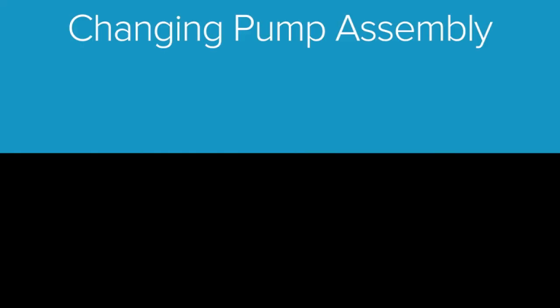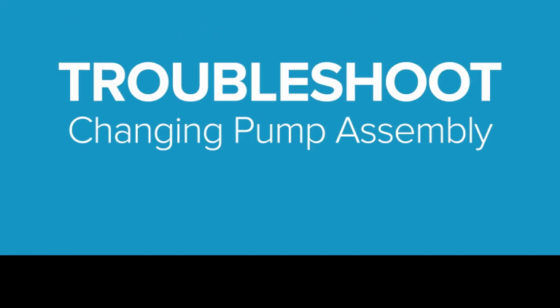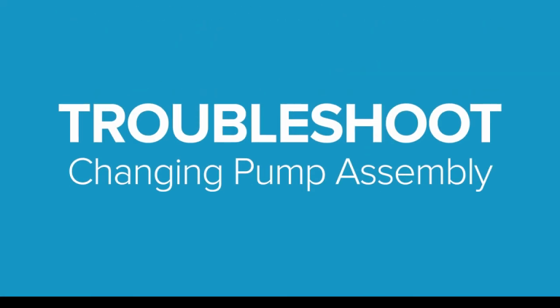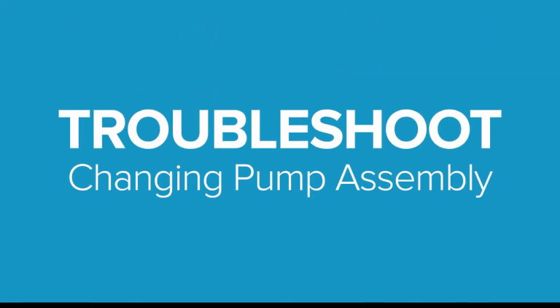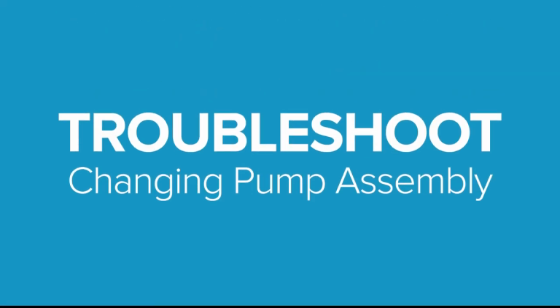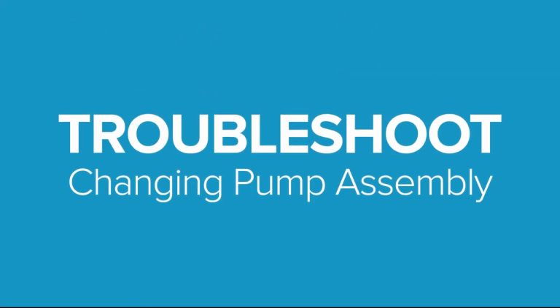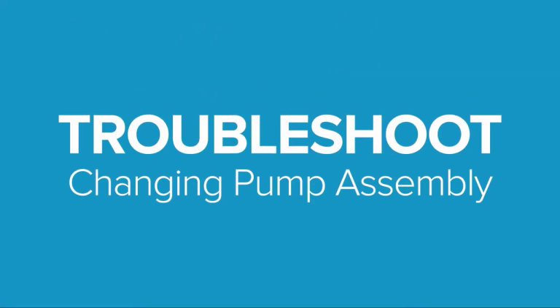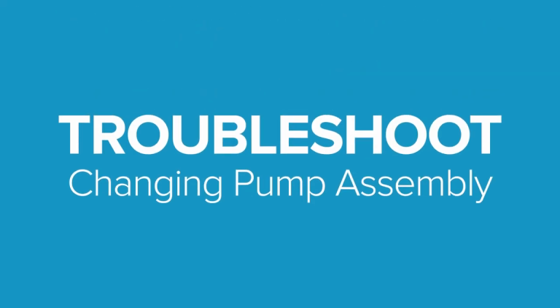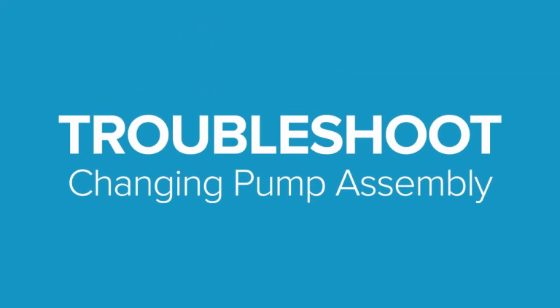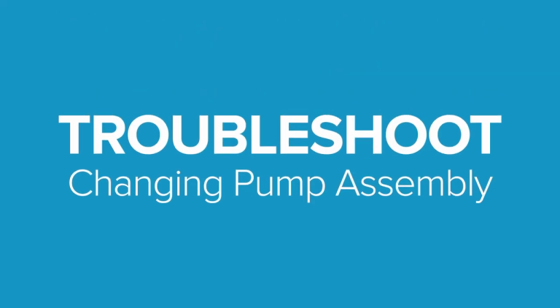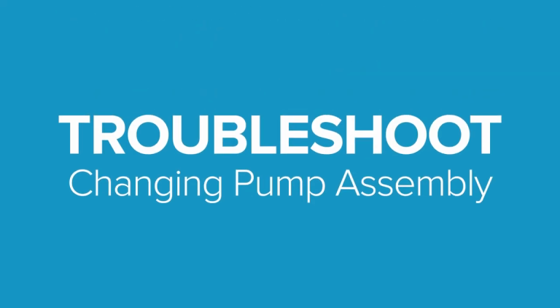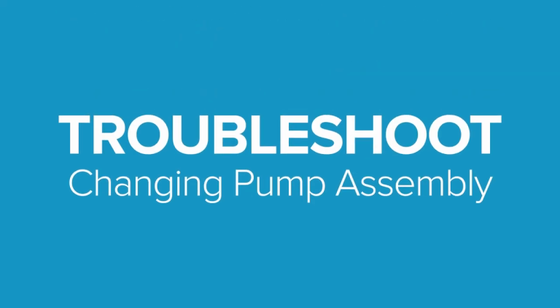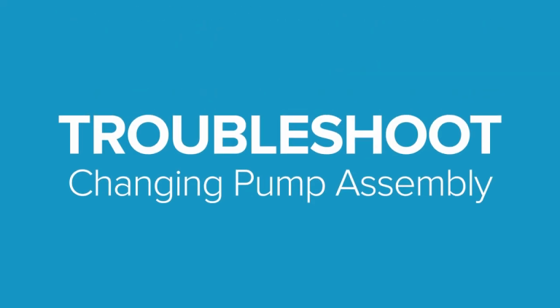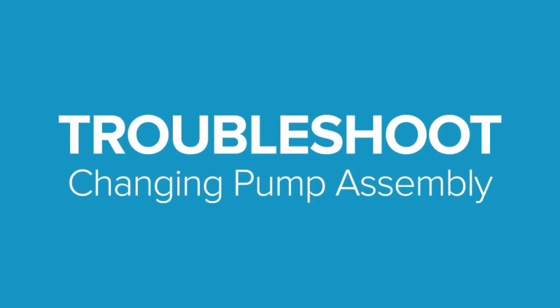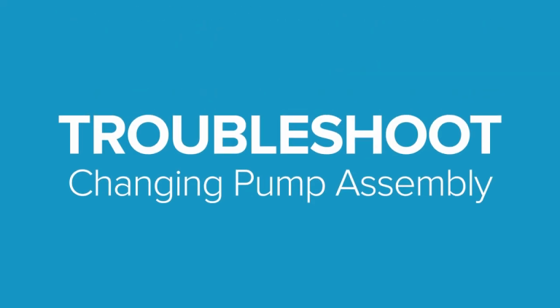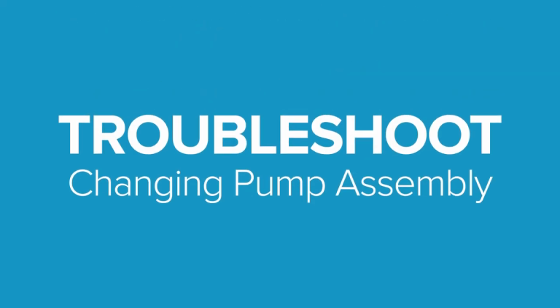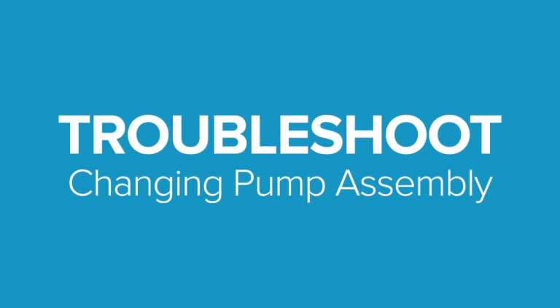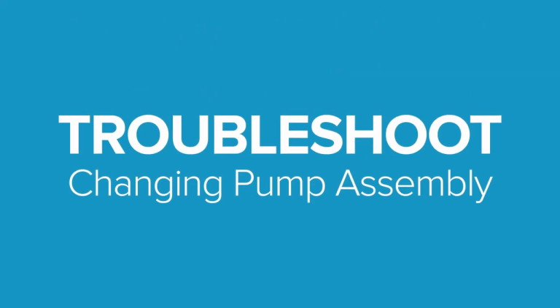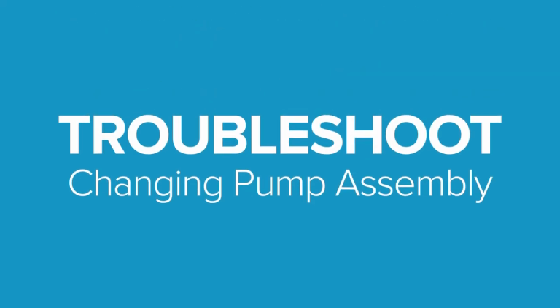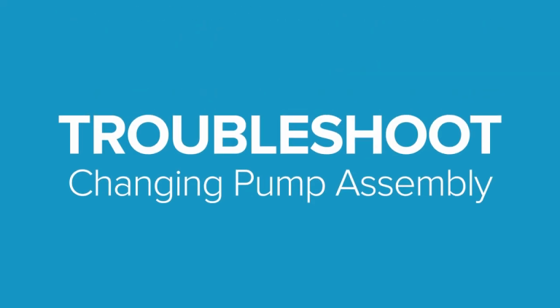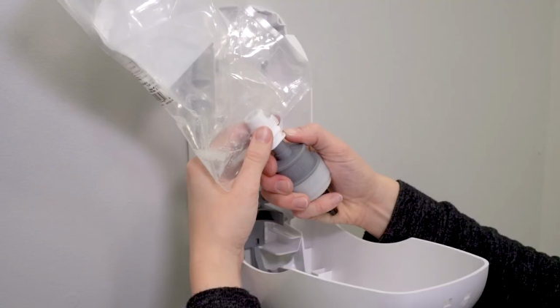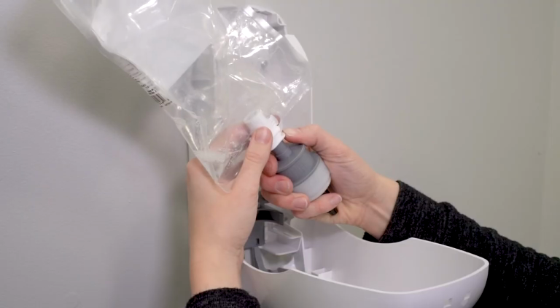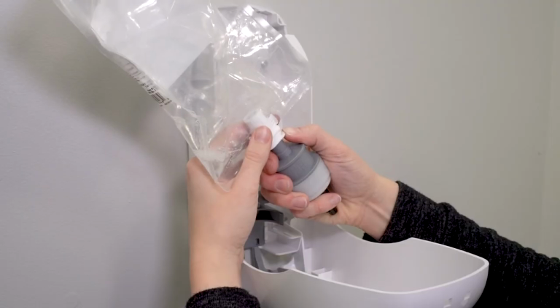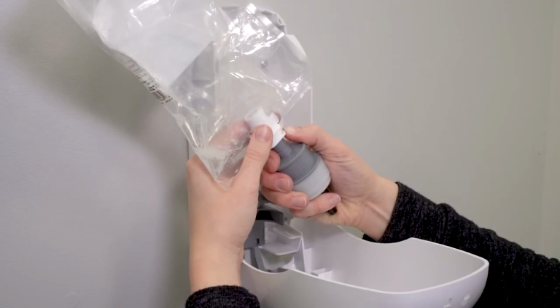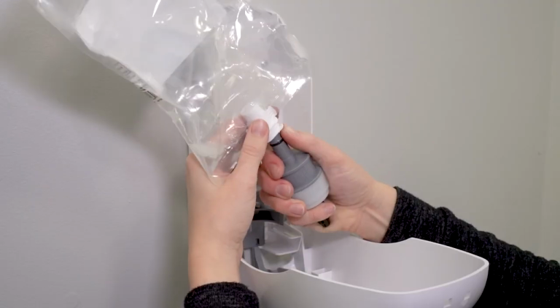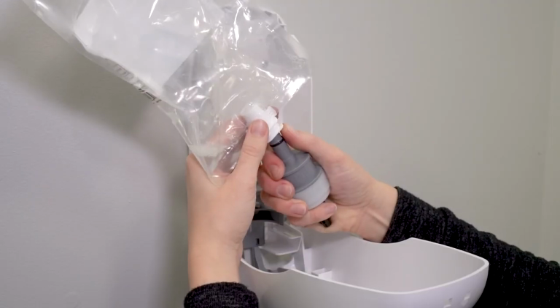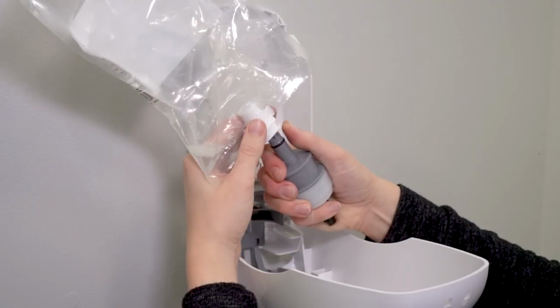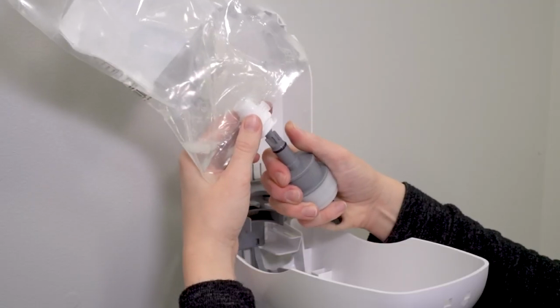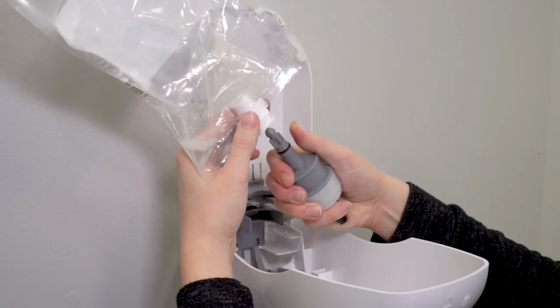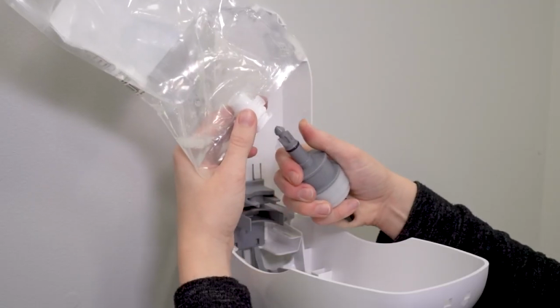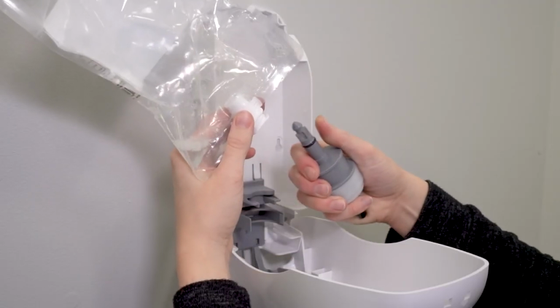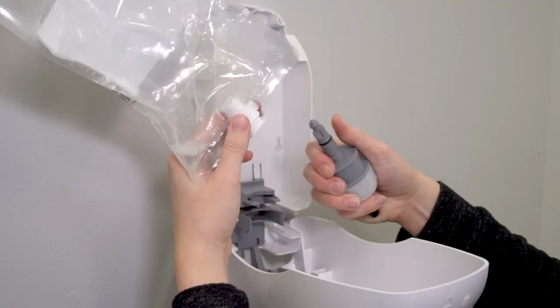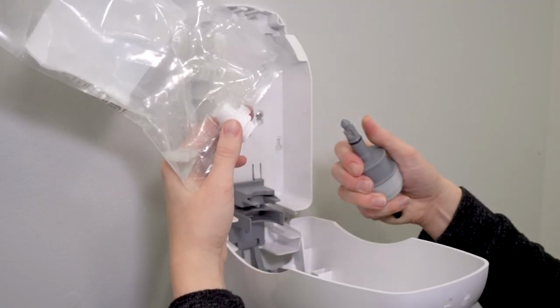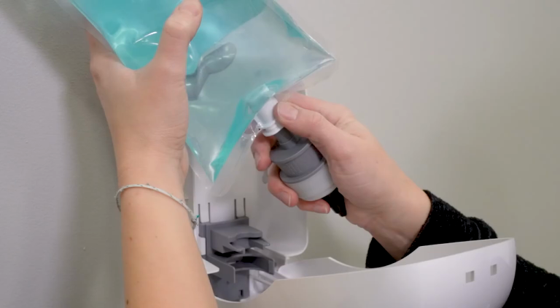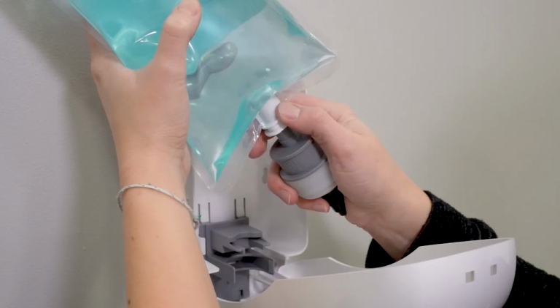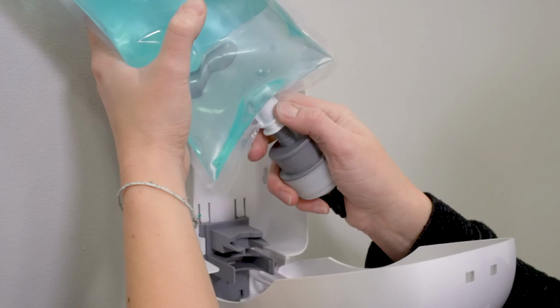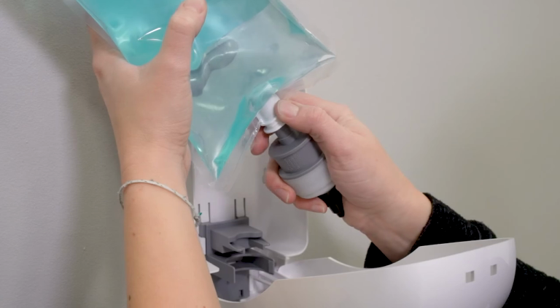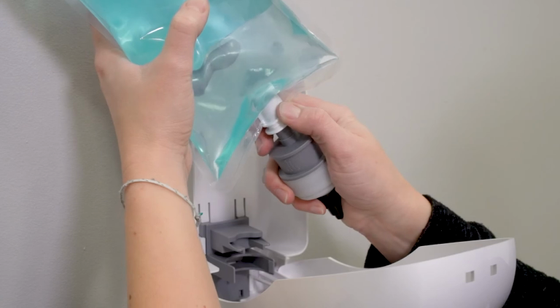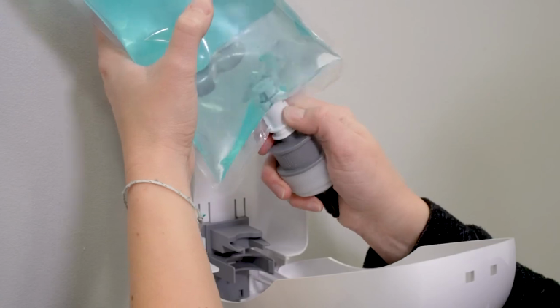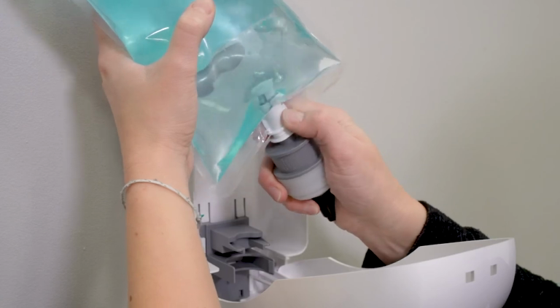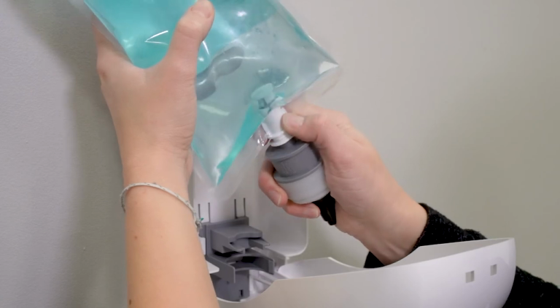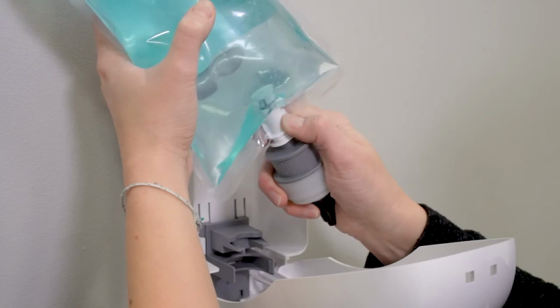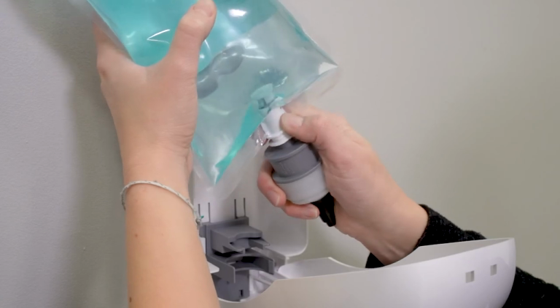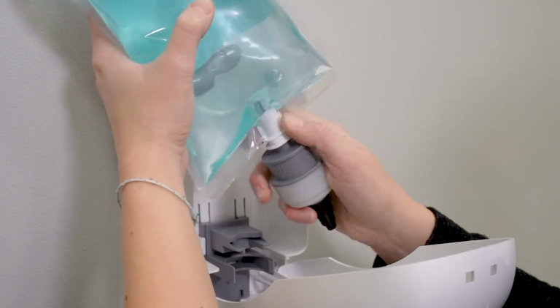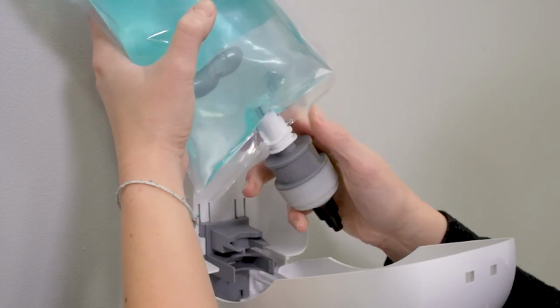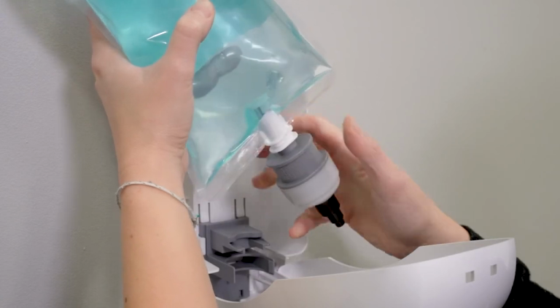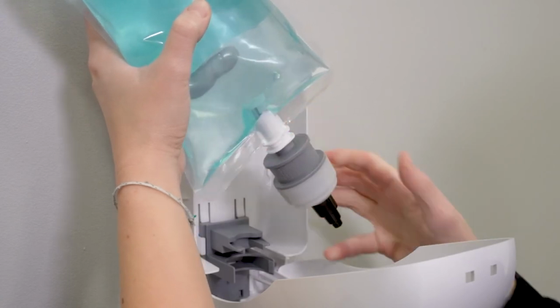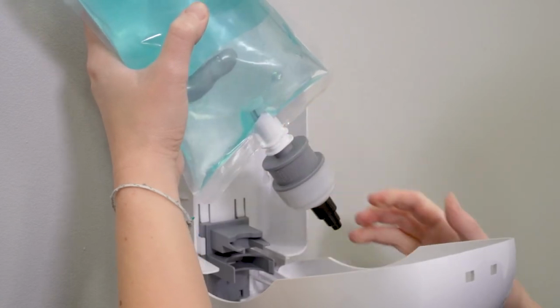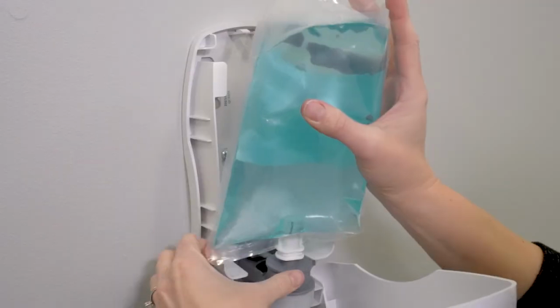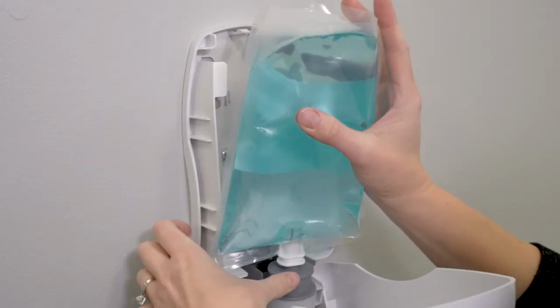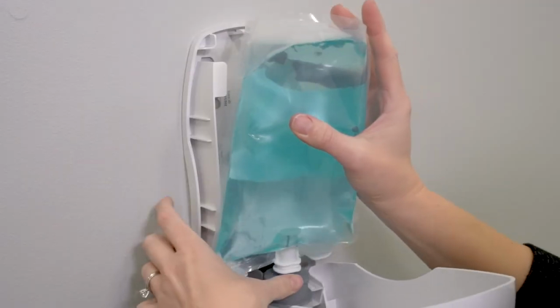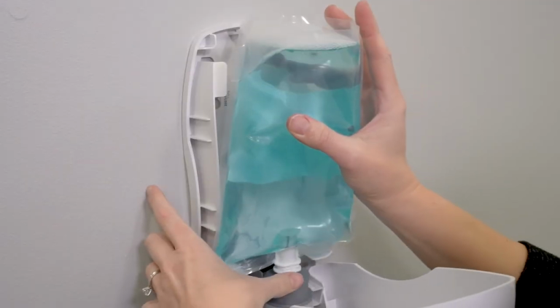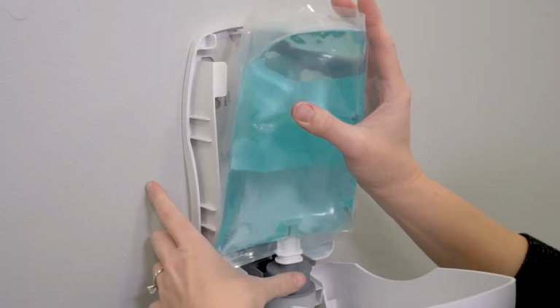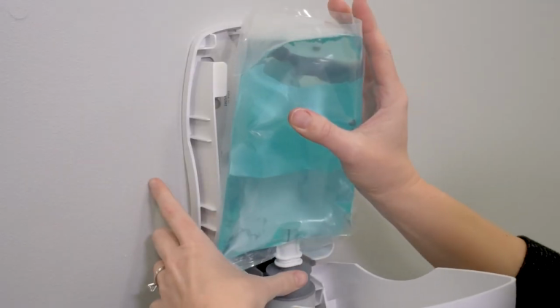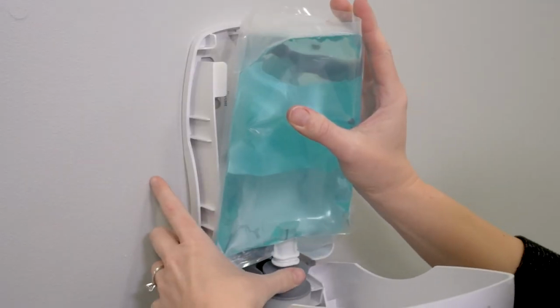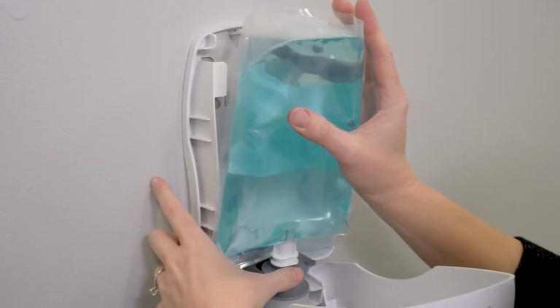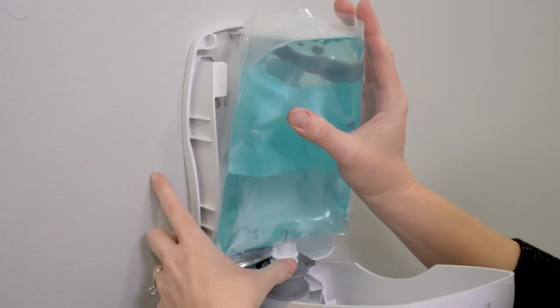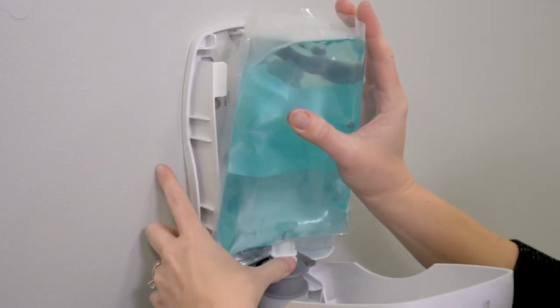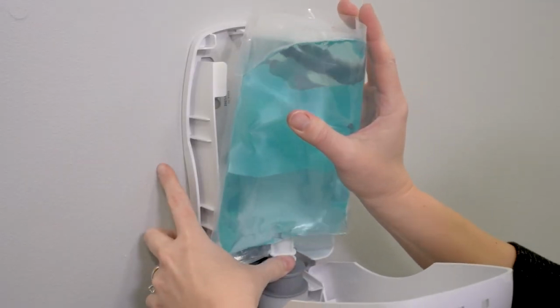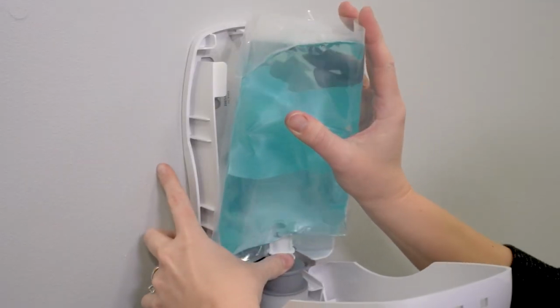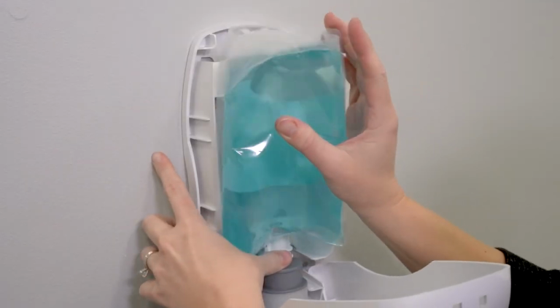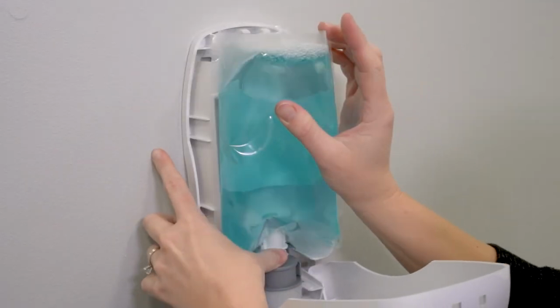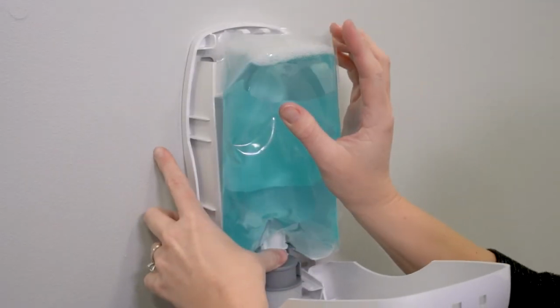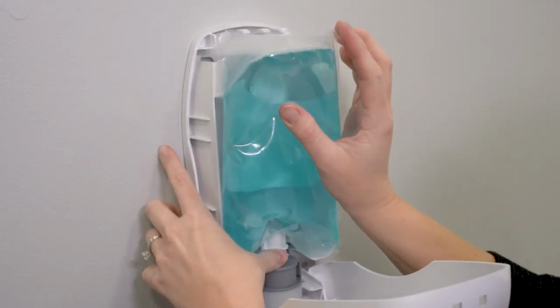To remove the pump, pull it directly out from the pump holder. To insert a new pump, slide it into the bottom arms of the pump holder.